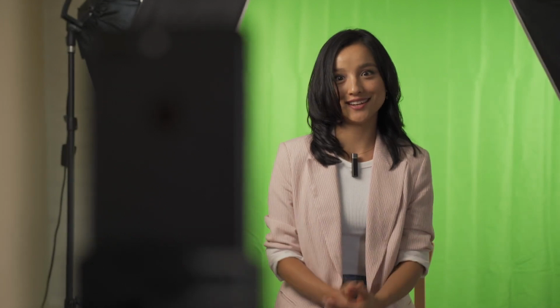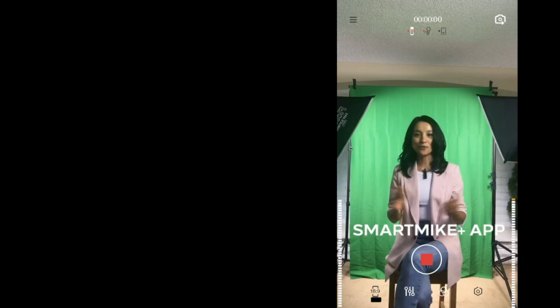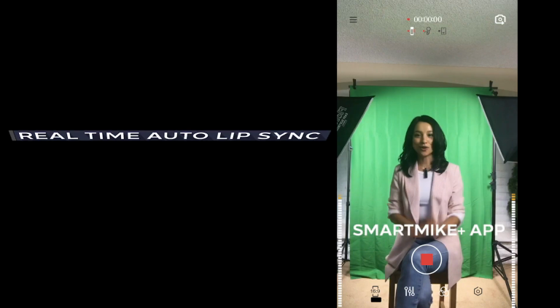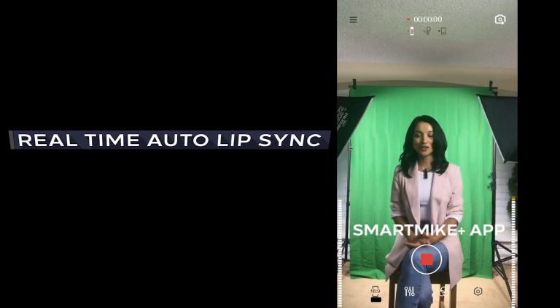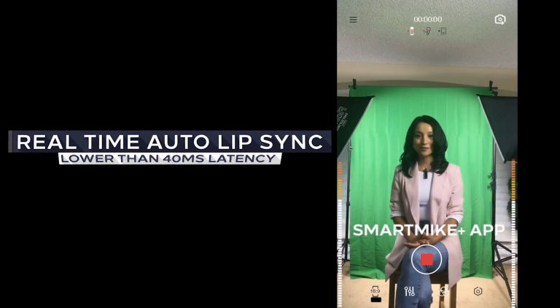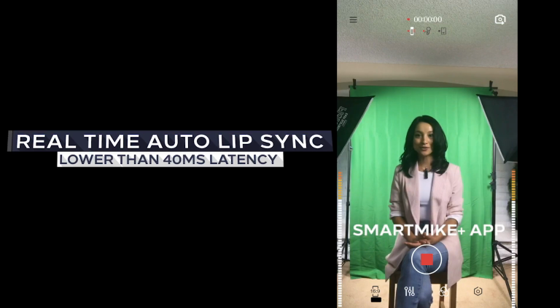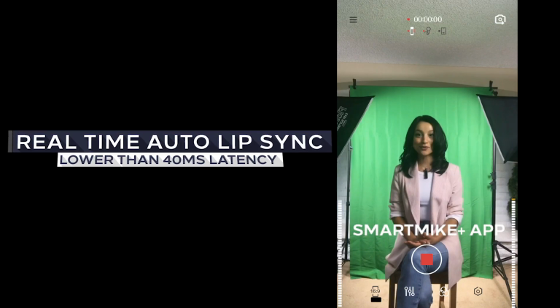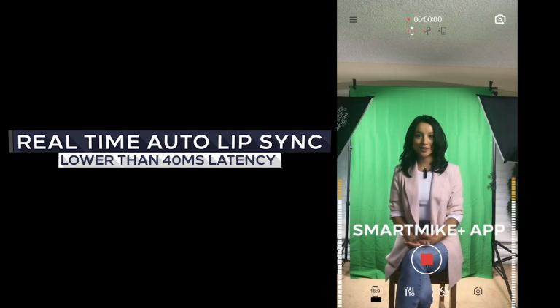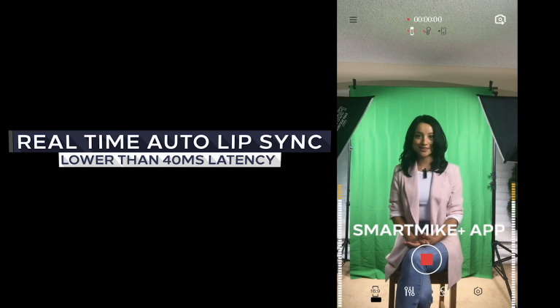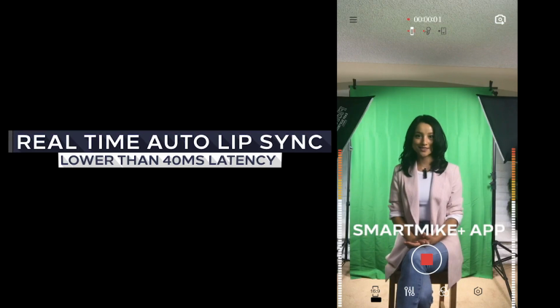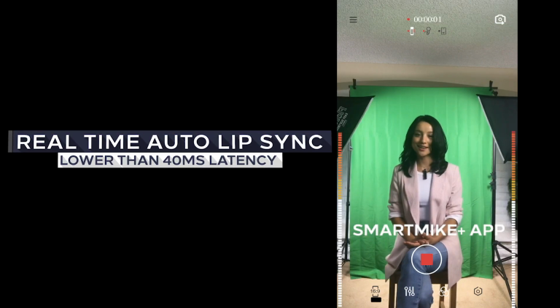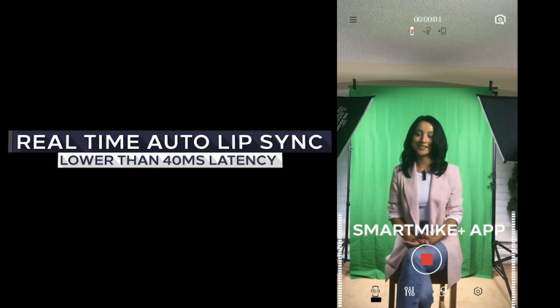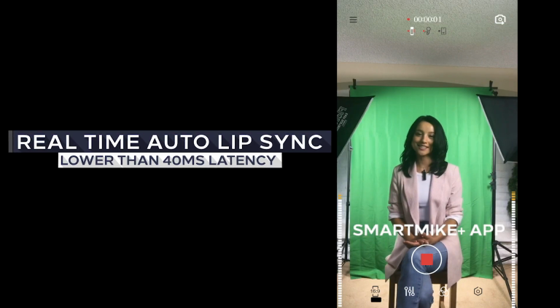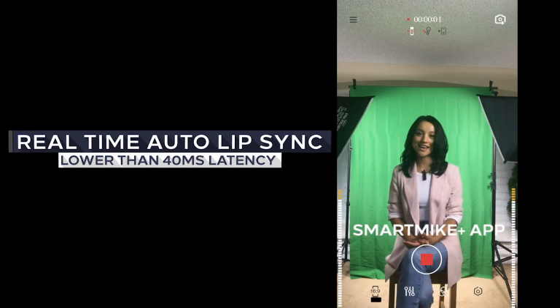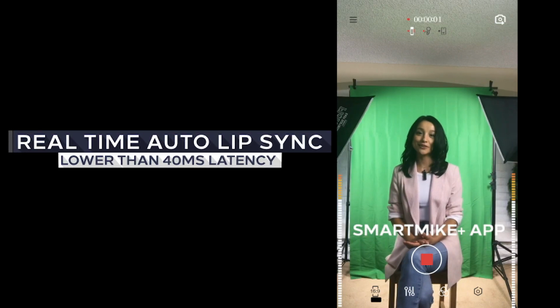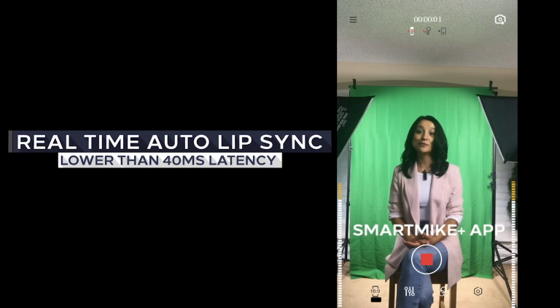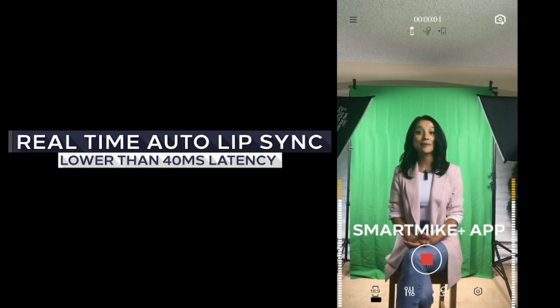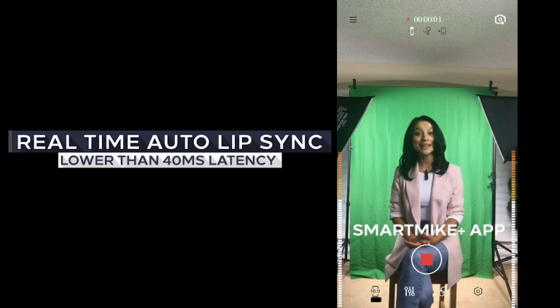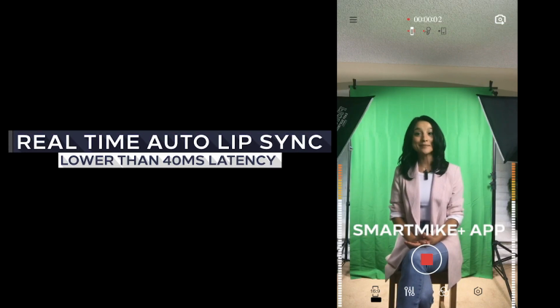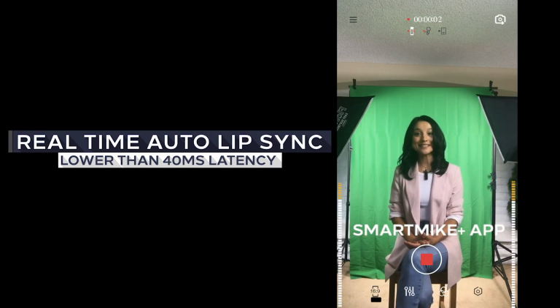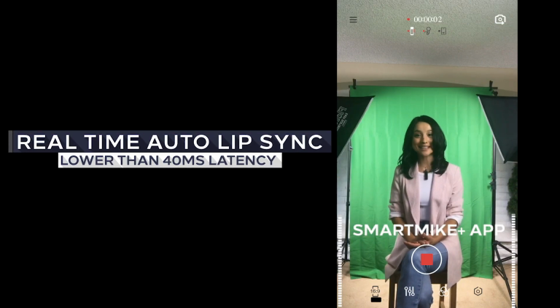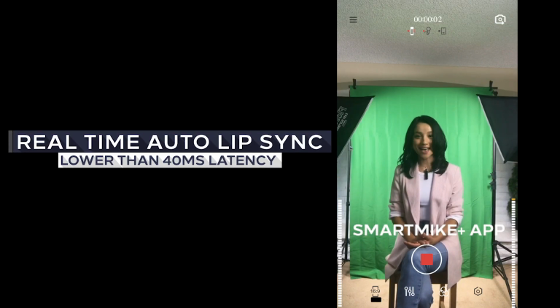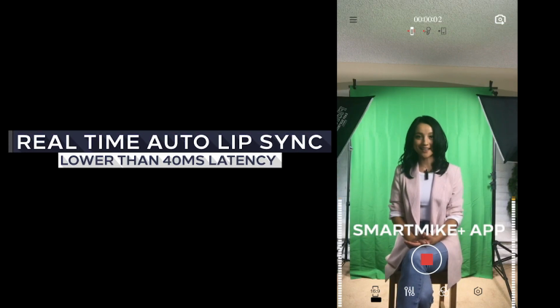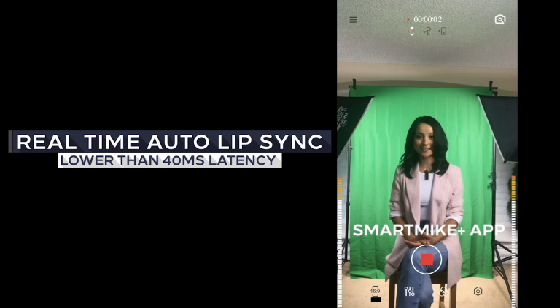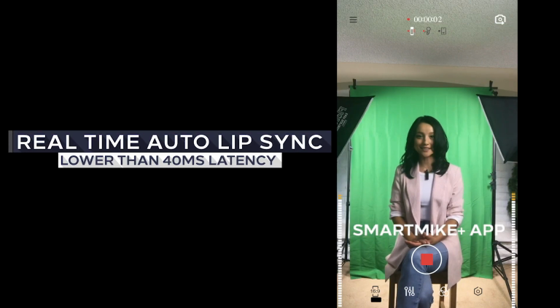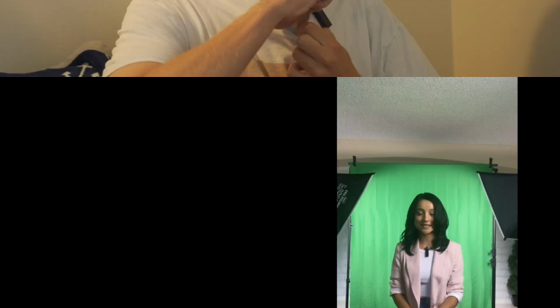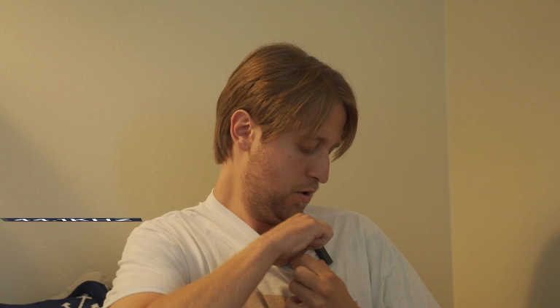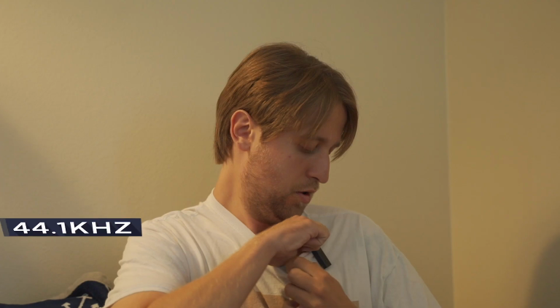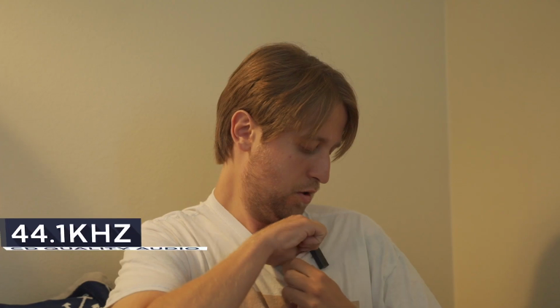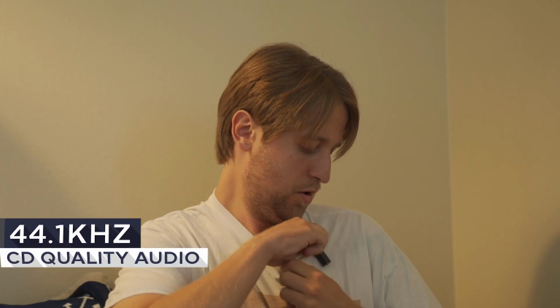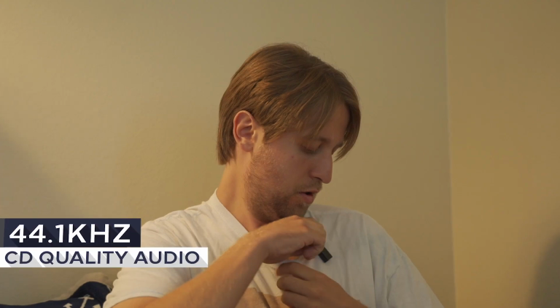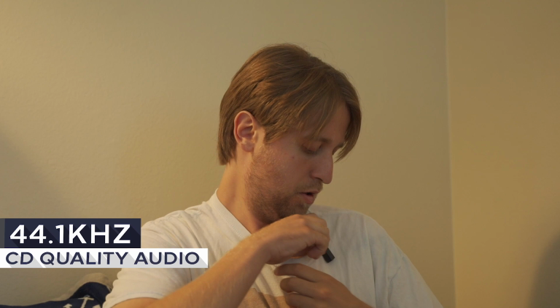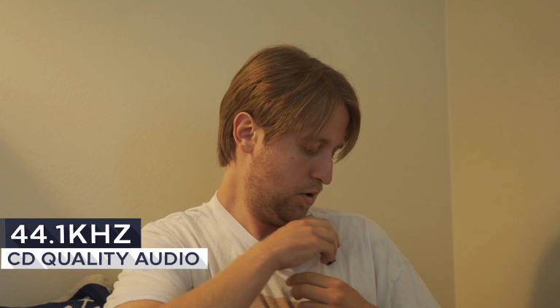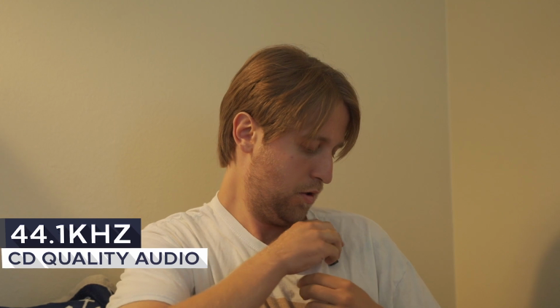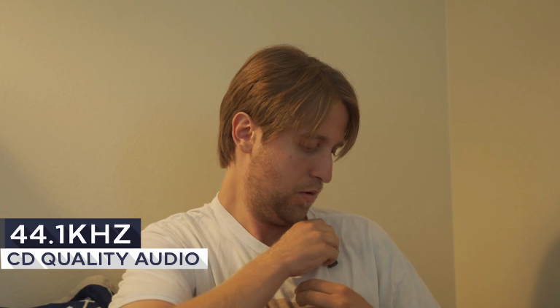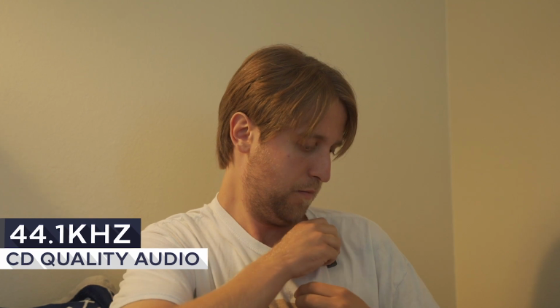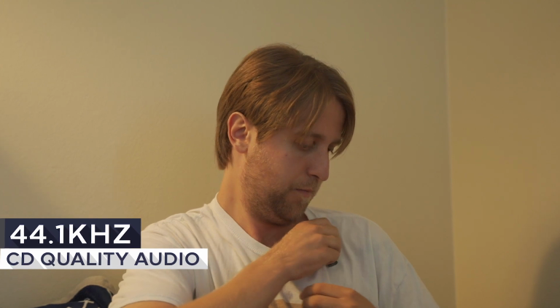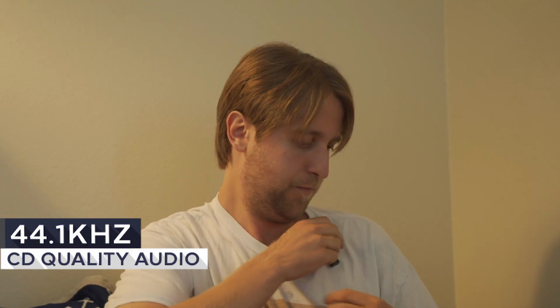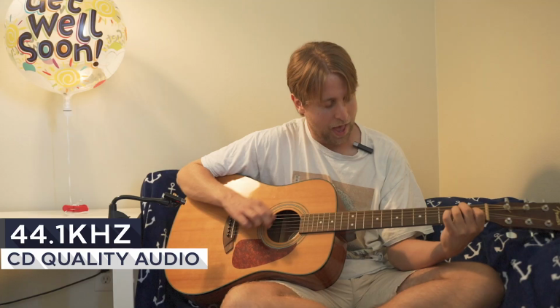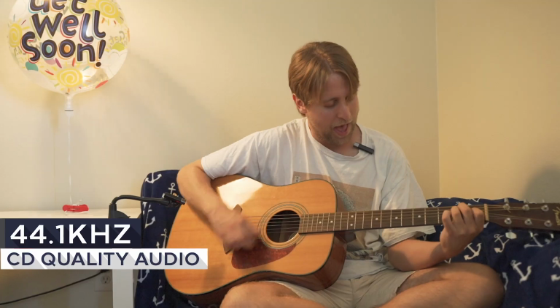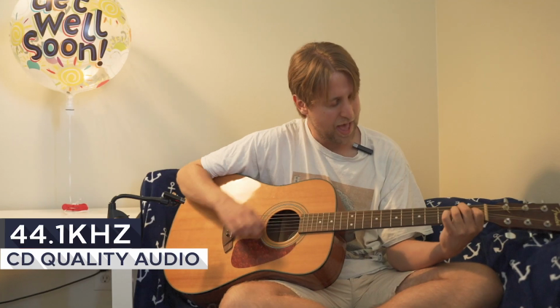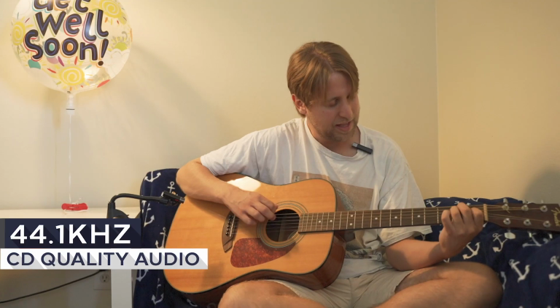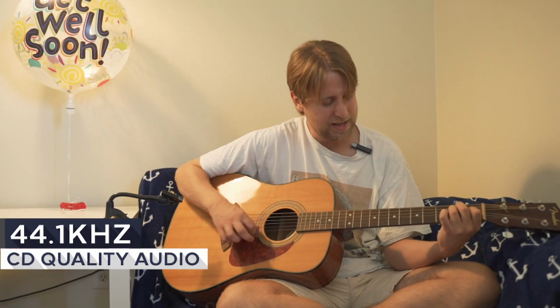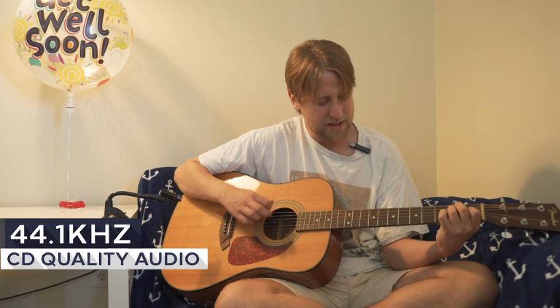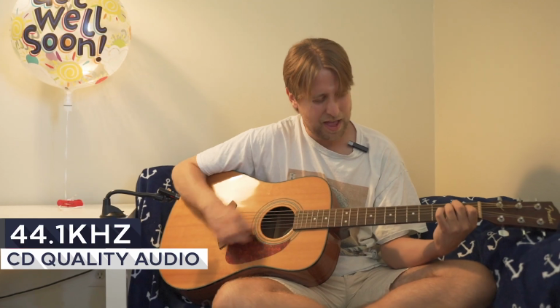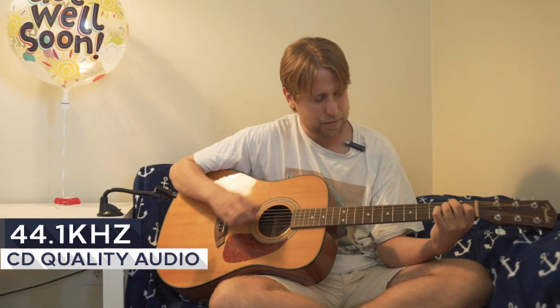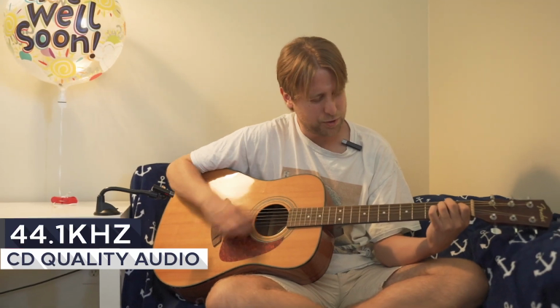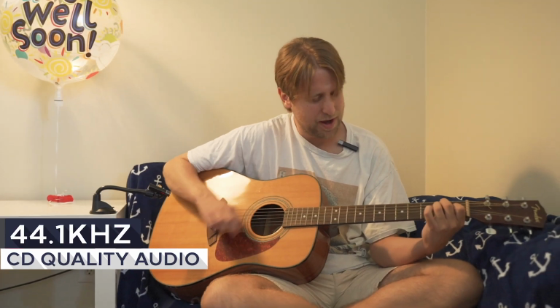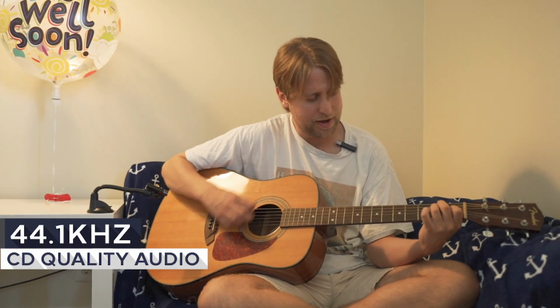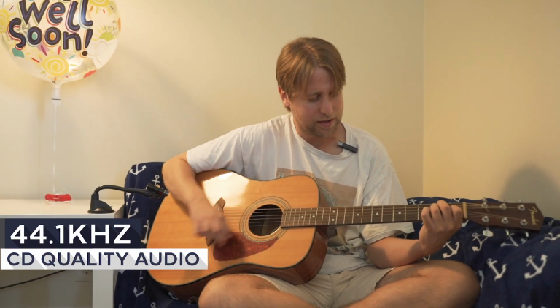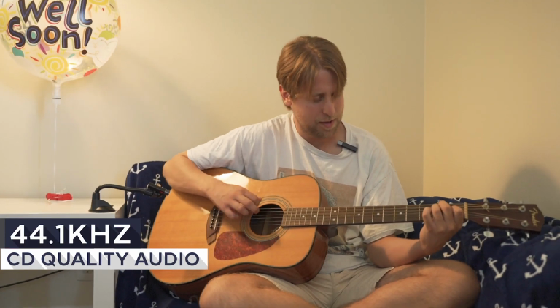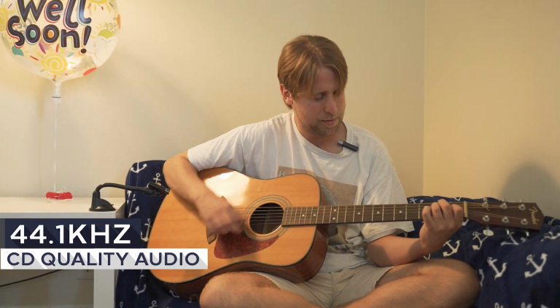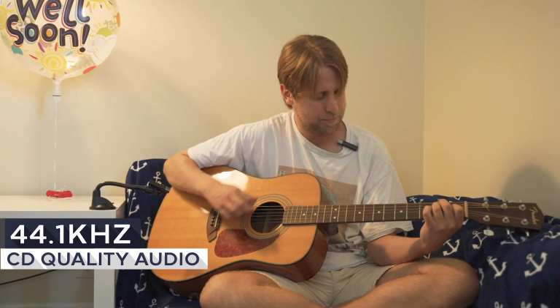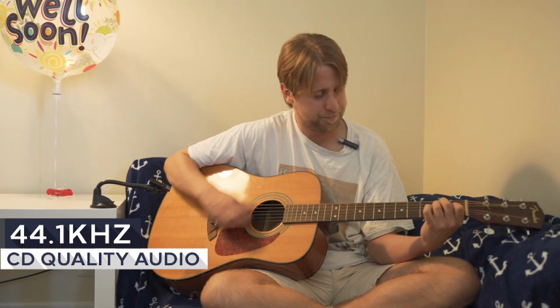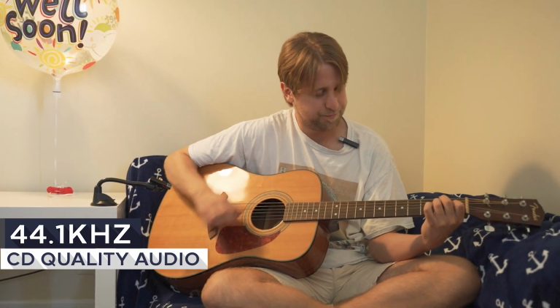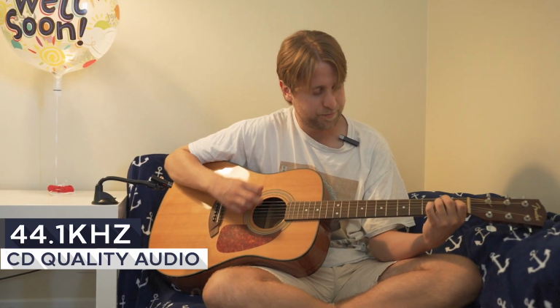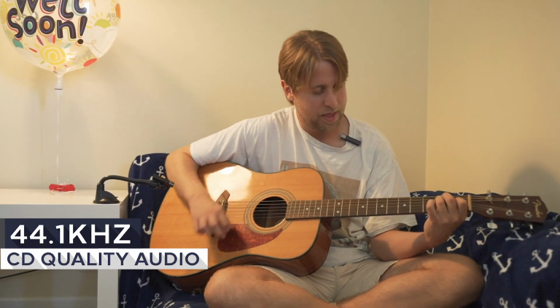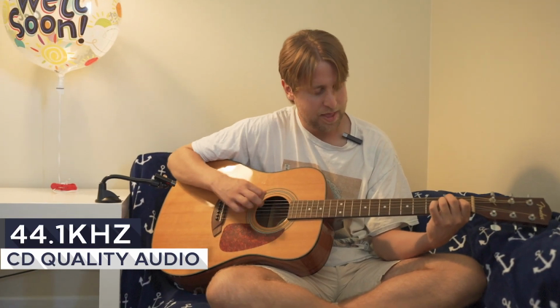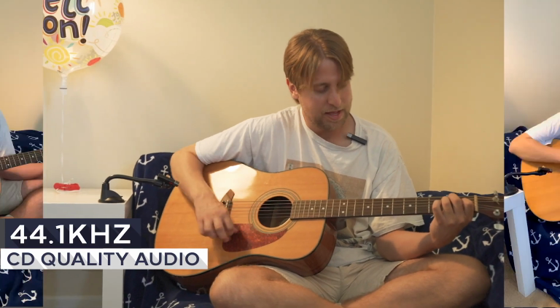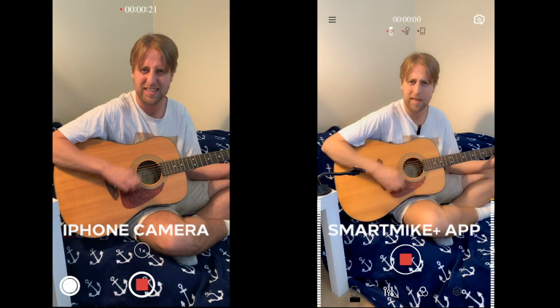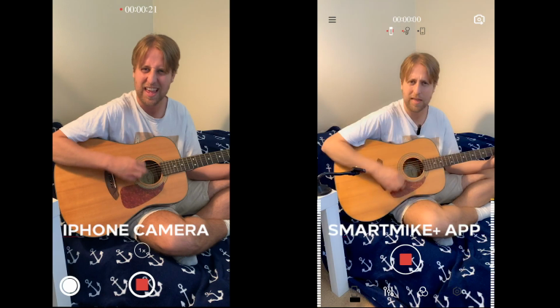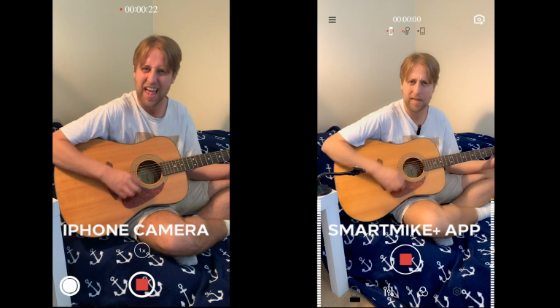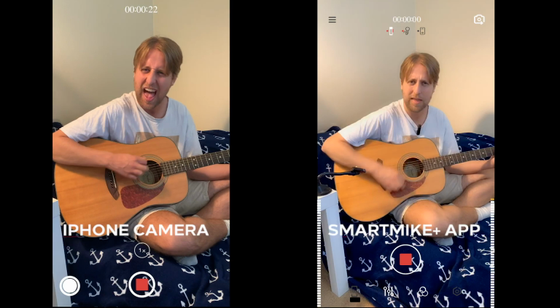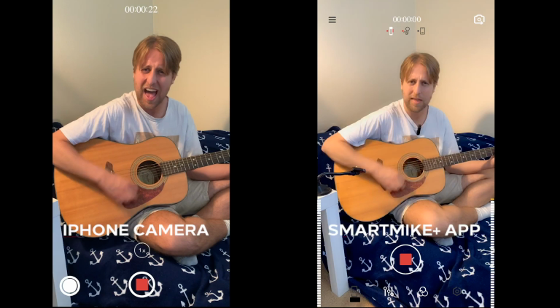Welcome to Real Talk Channel, my name is Alice. With 44.1 kHz CD quality audio, record your vlog with better sound quality.